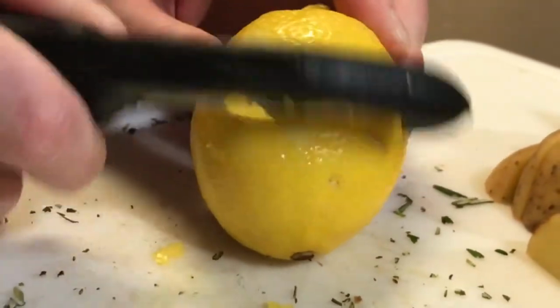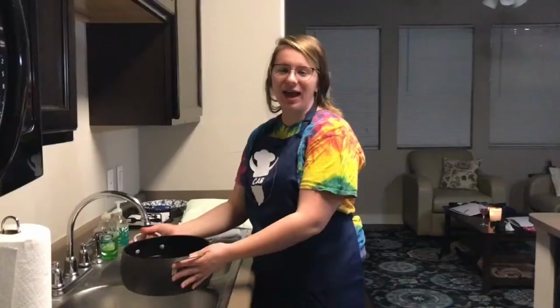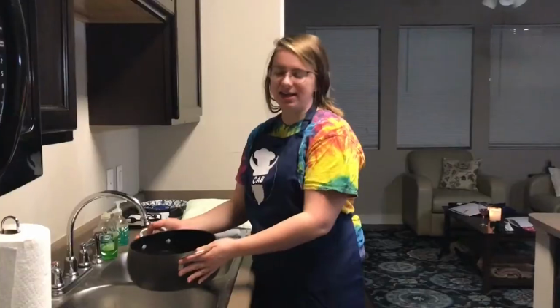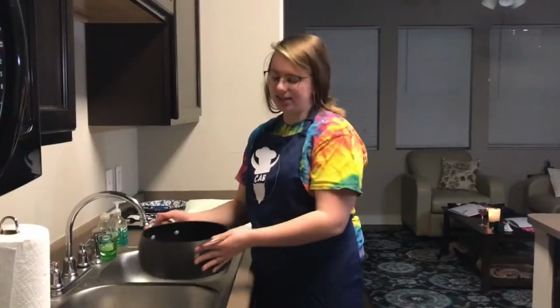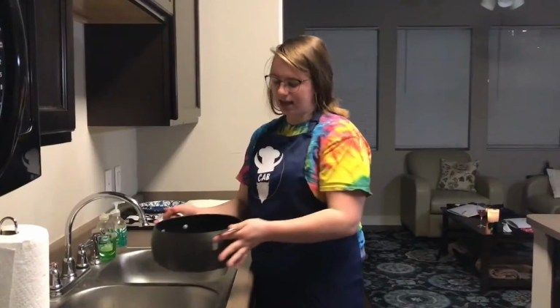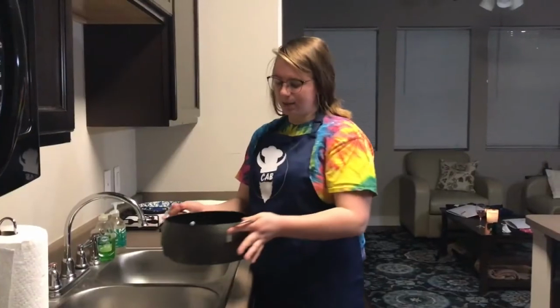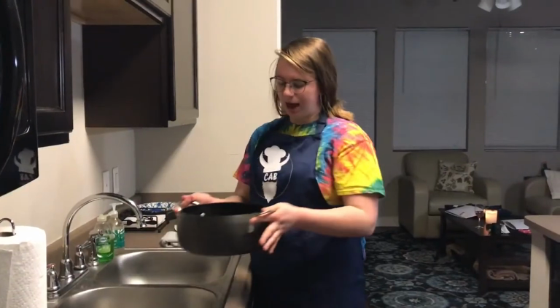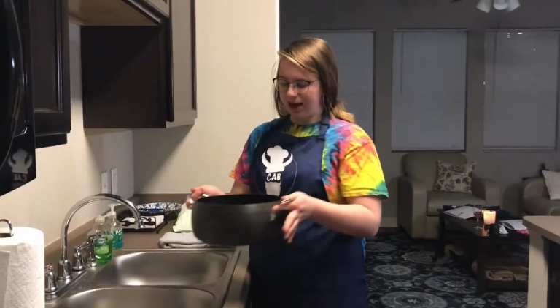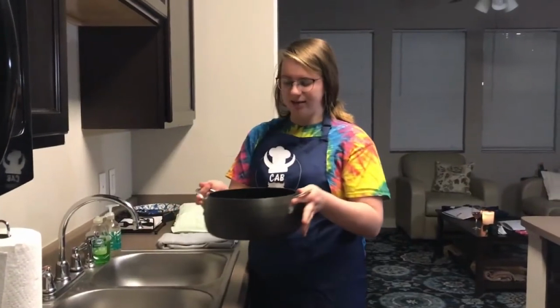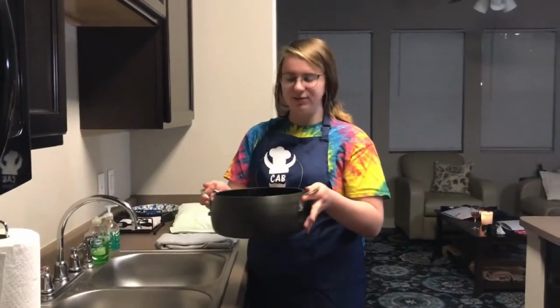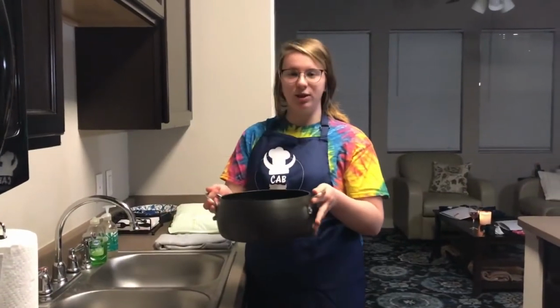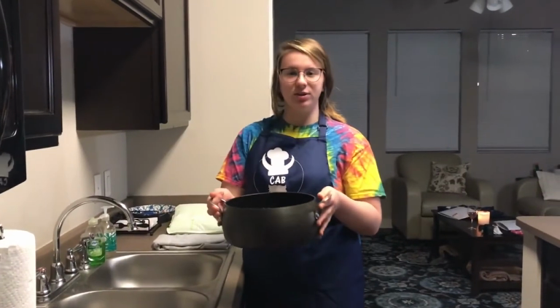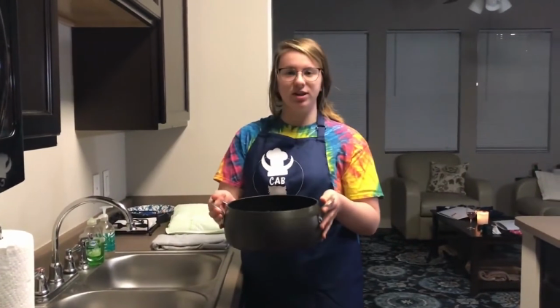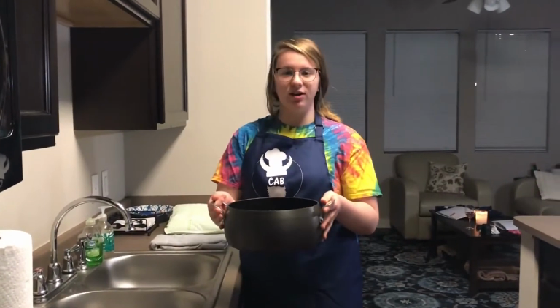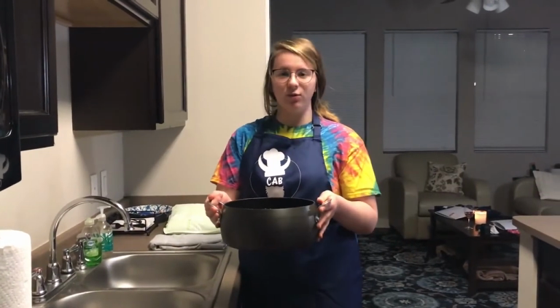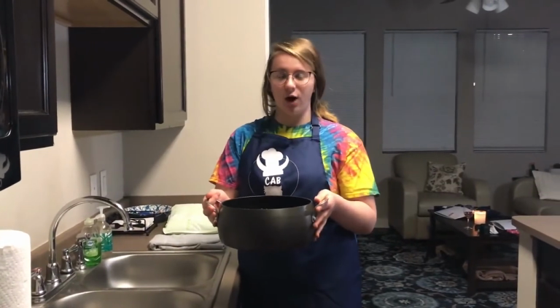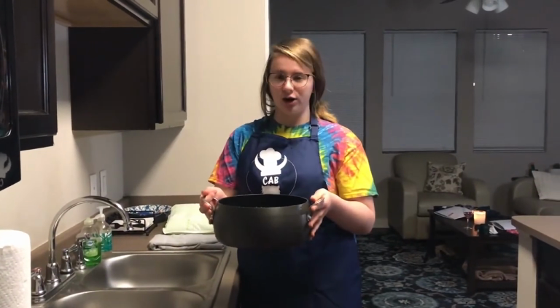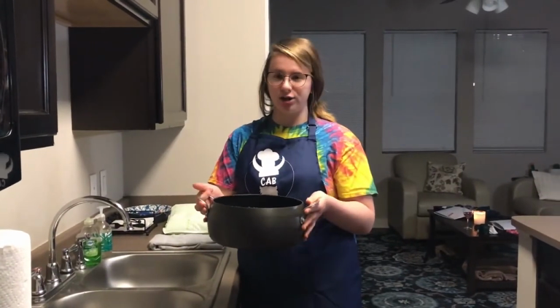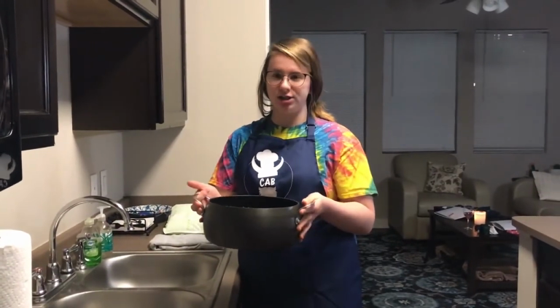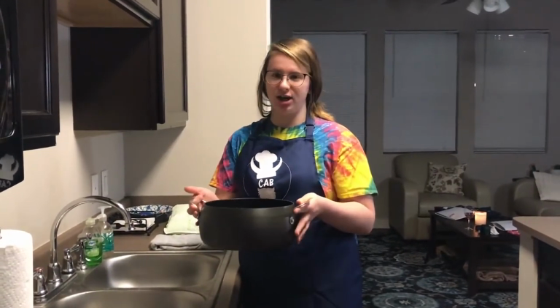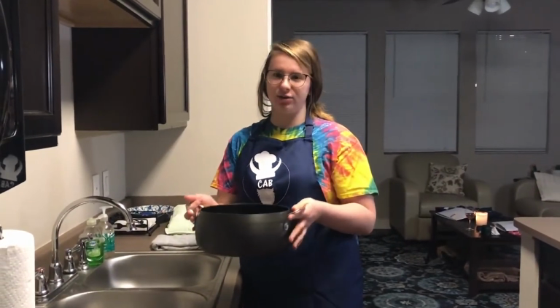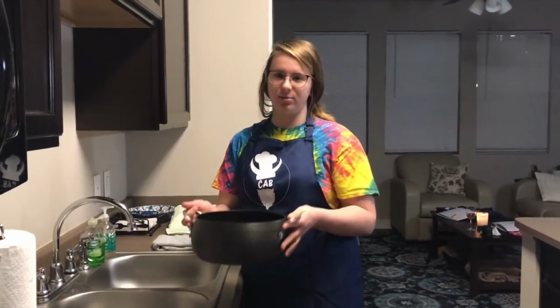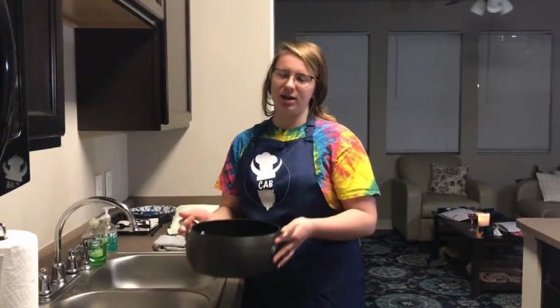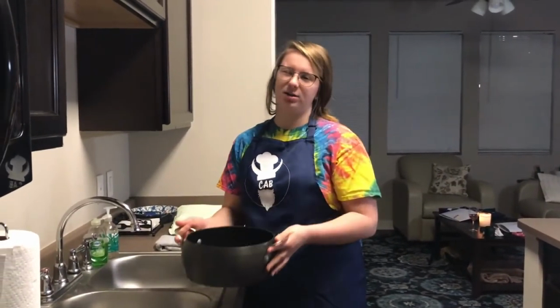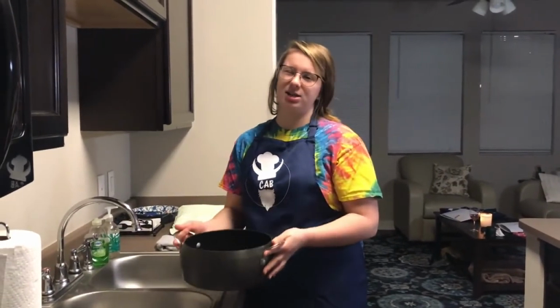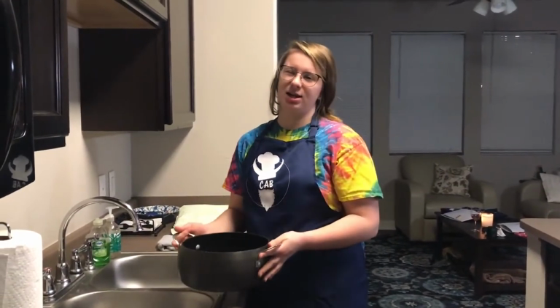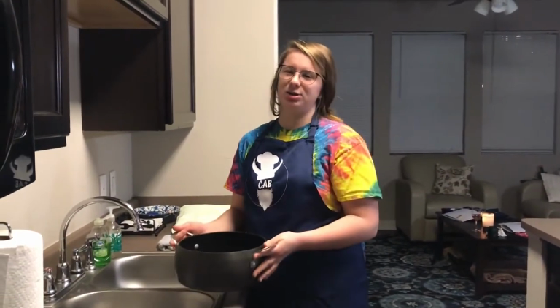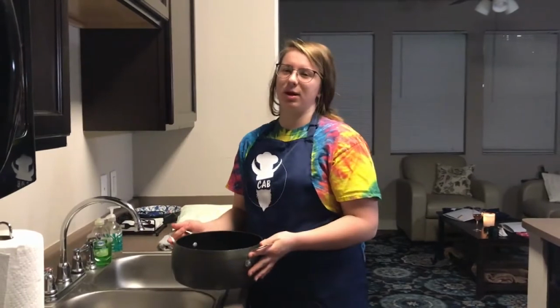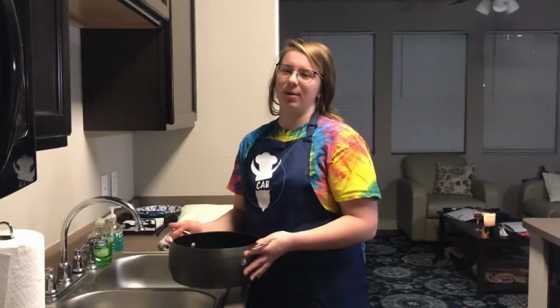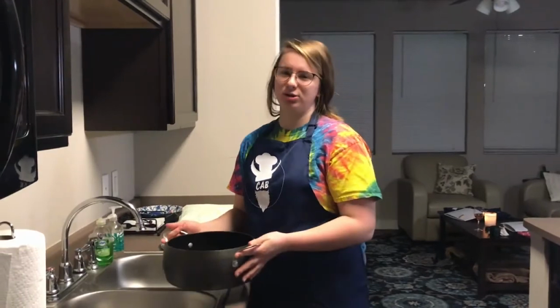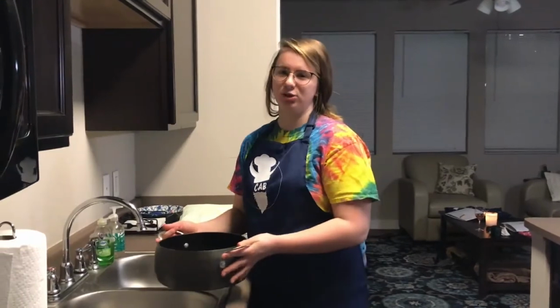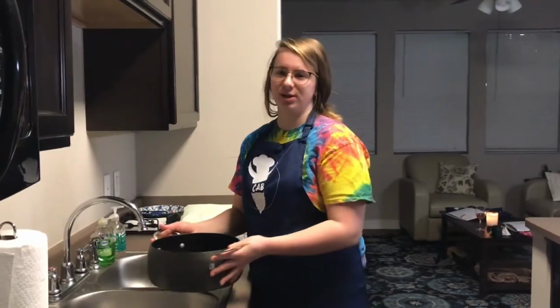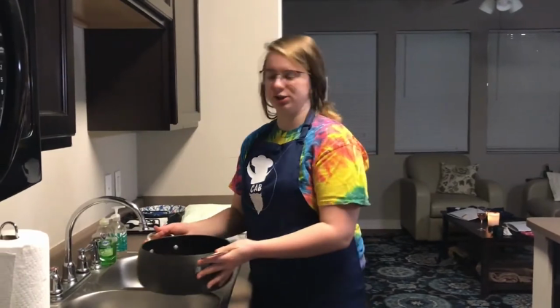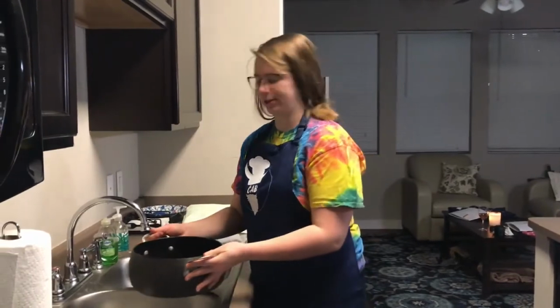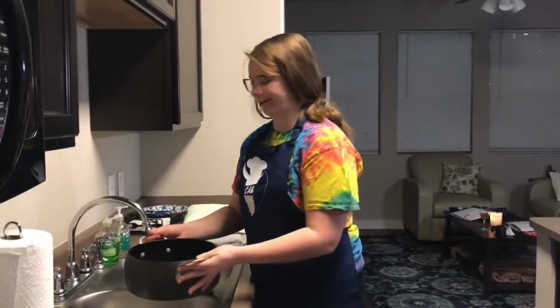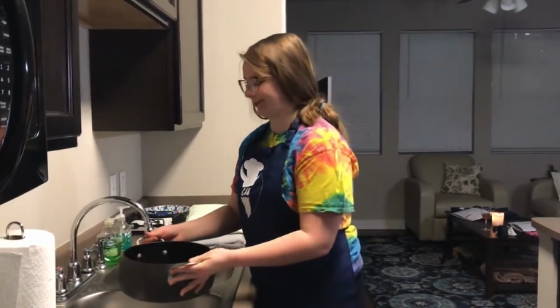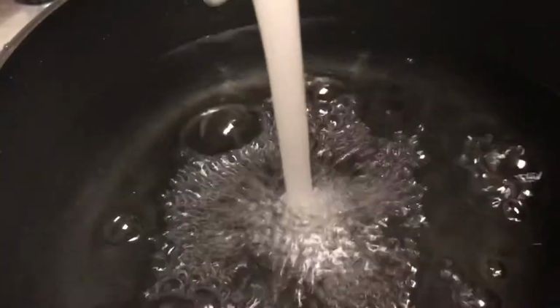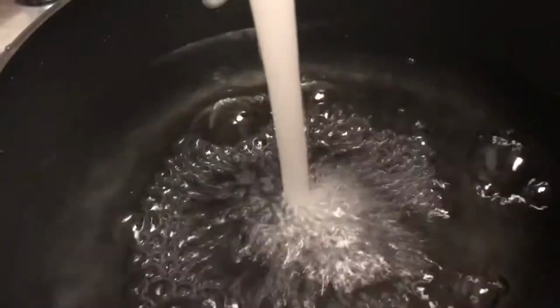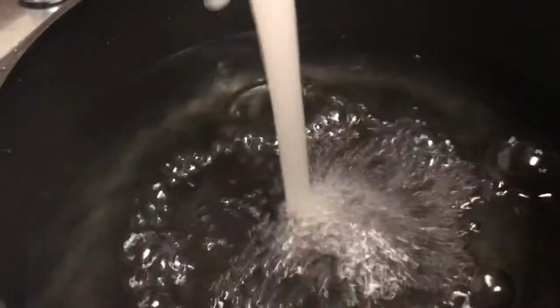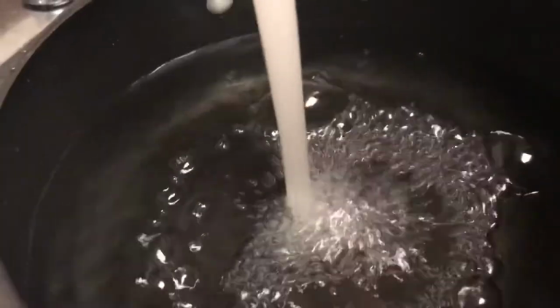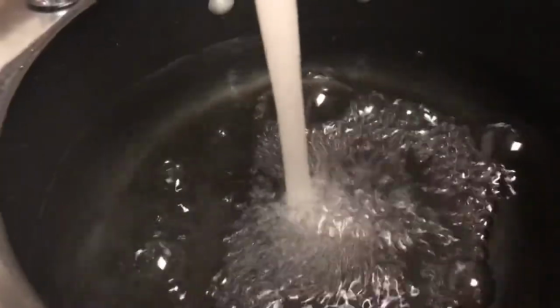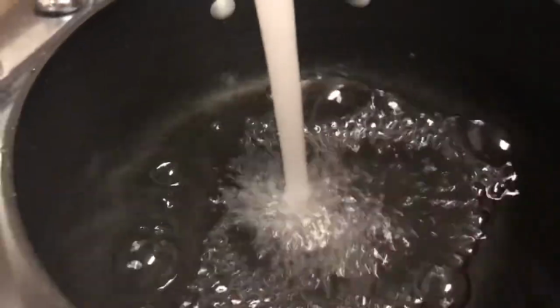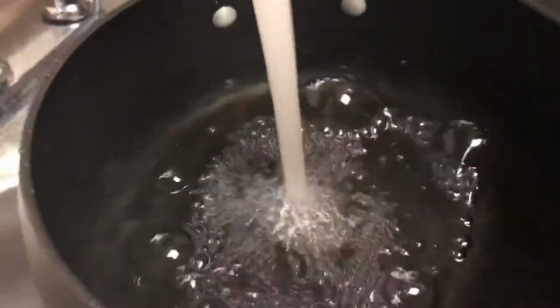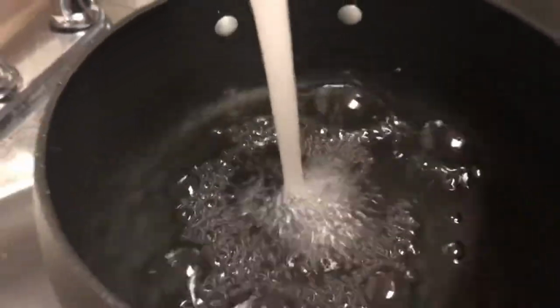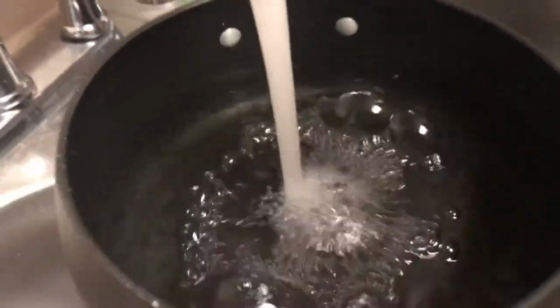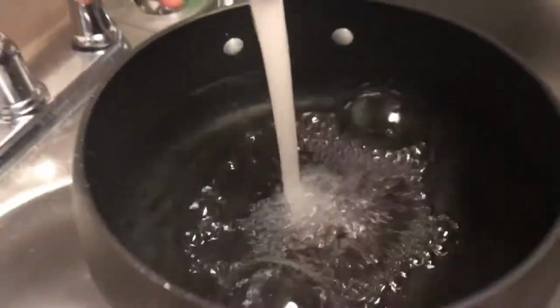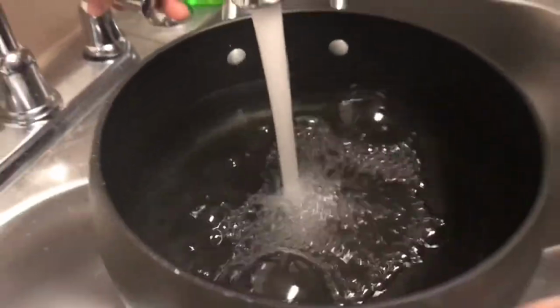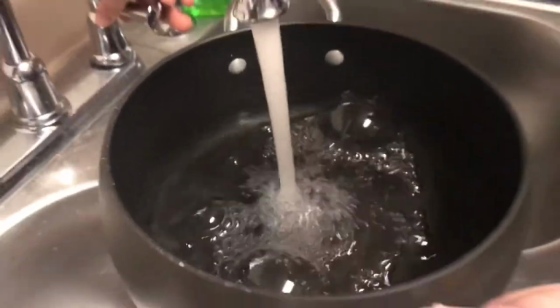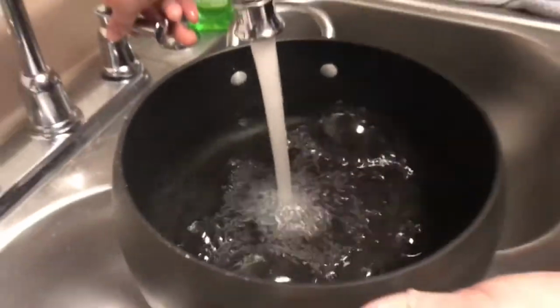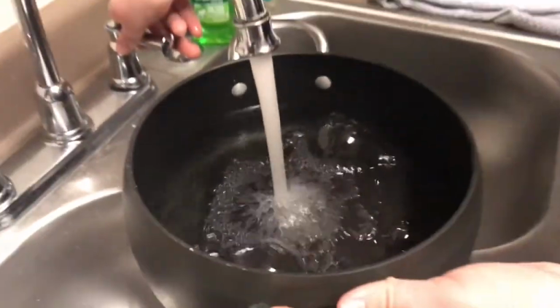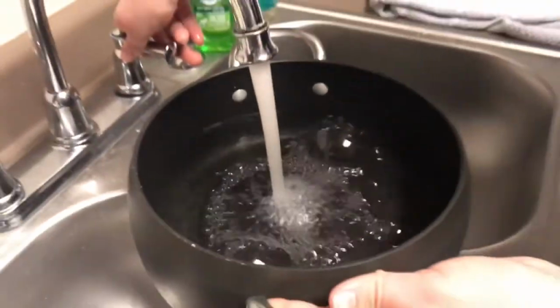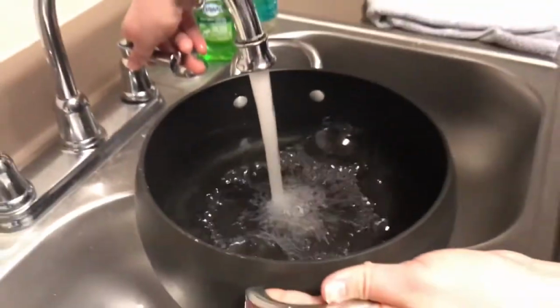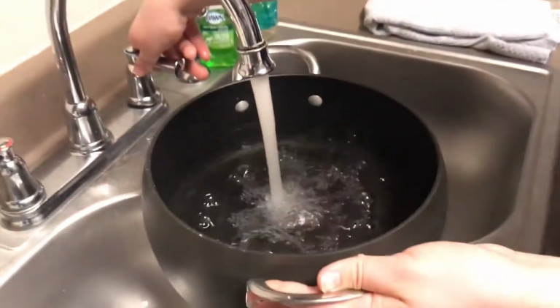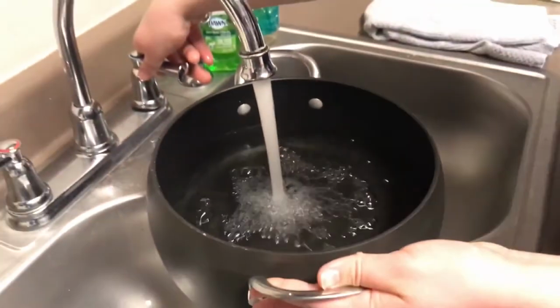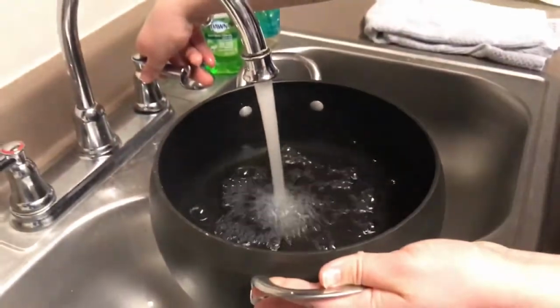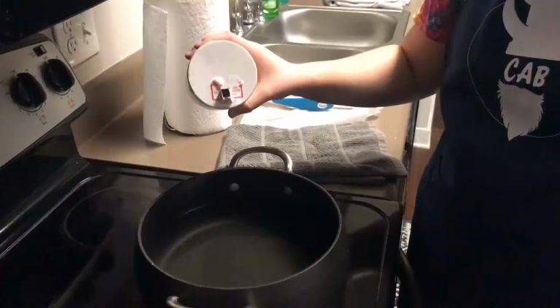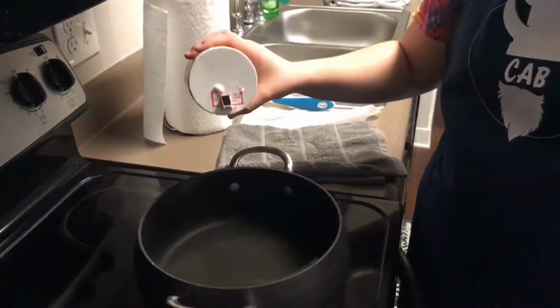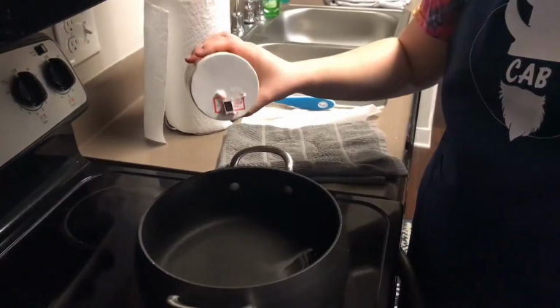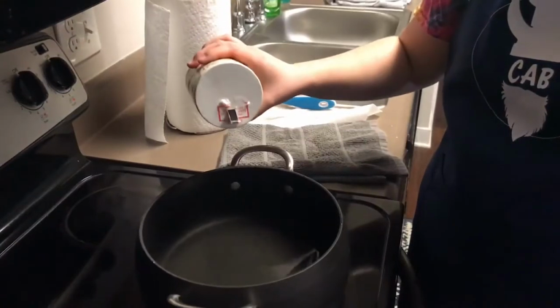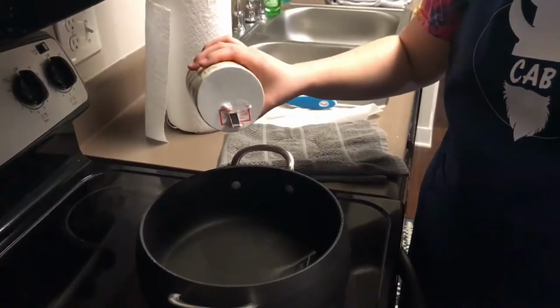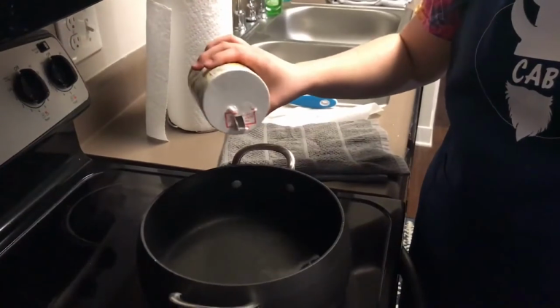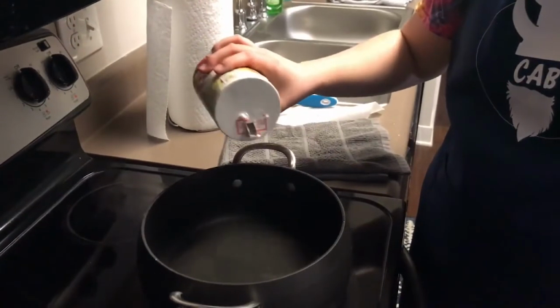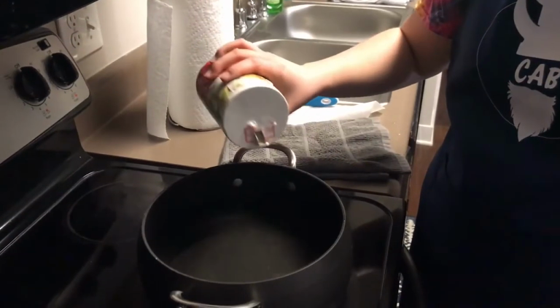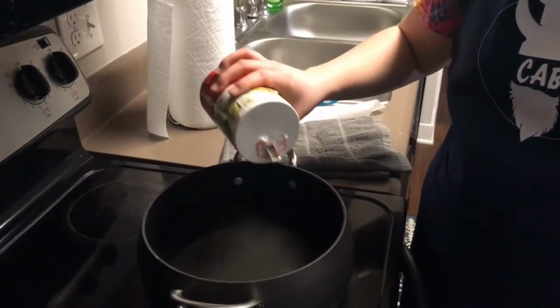Take a pot and fill it with enough water to cover the potatoes by about two inches. Go ahead and salt your water.